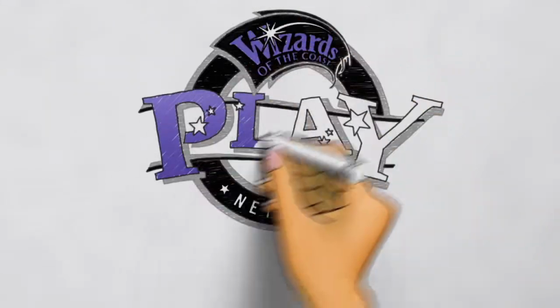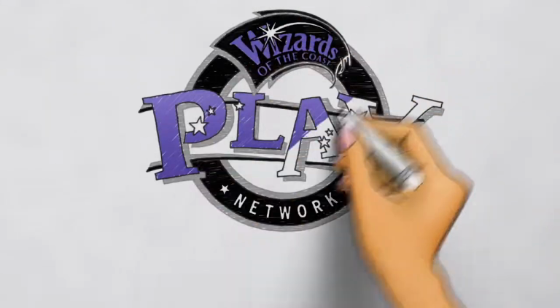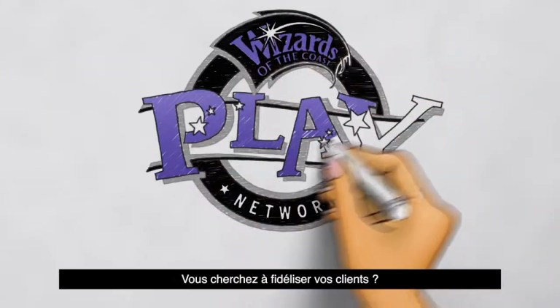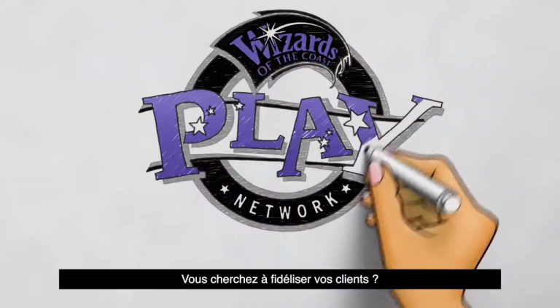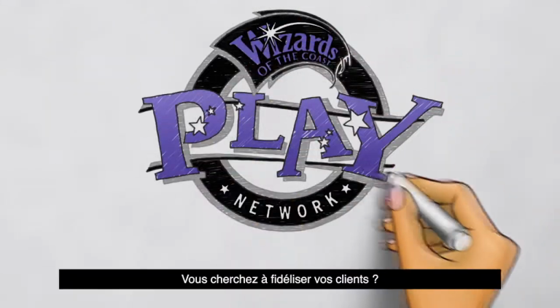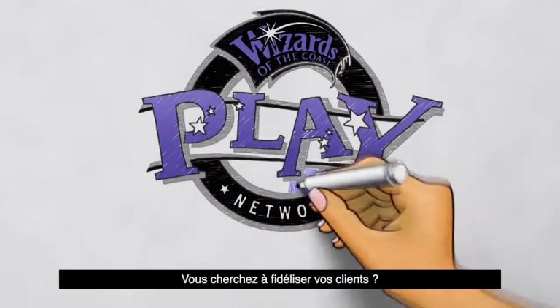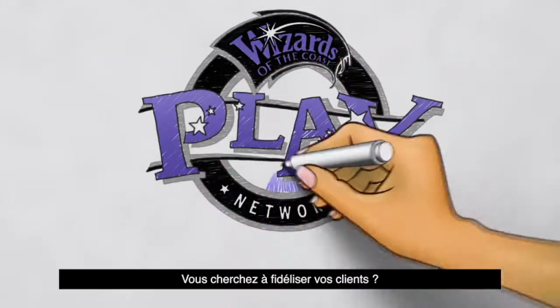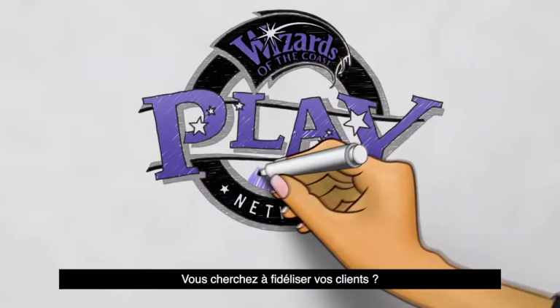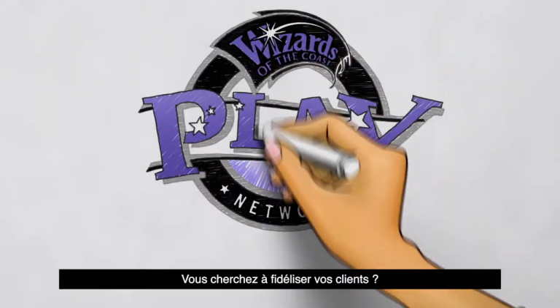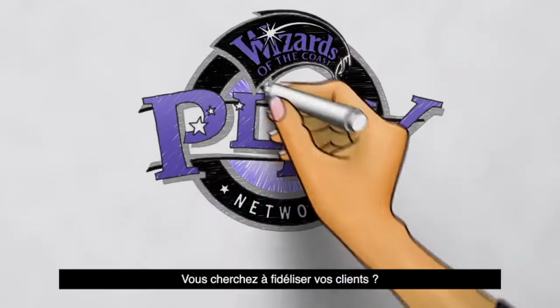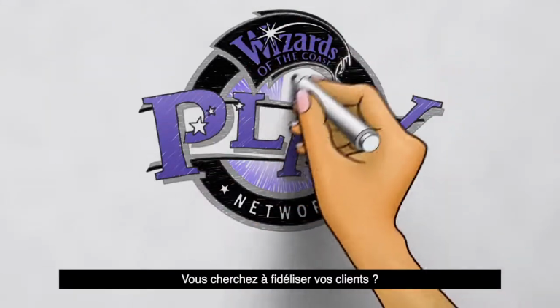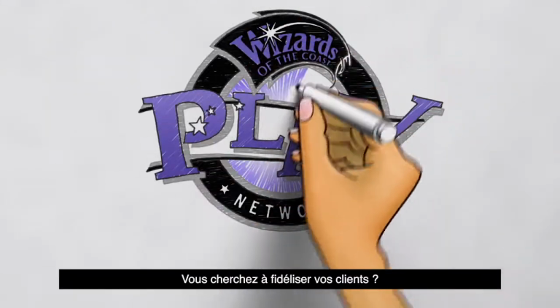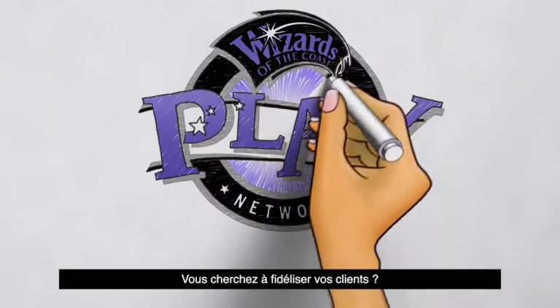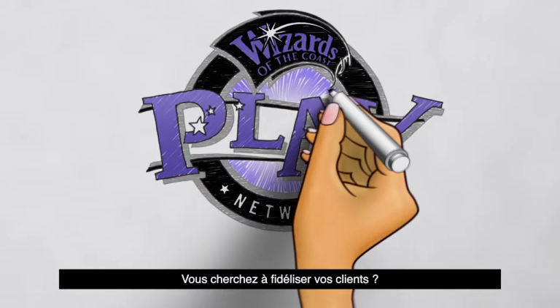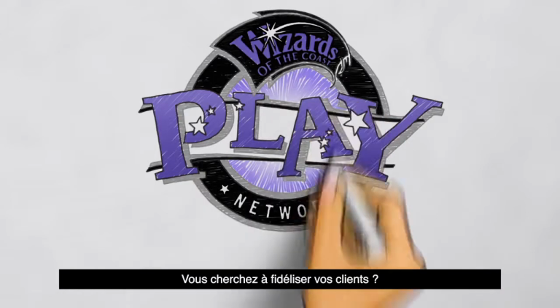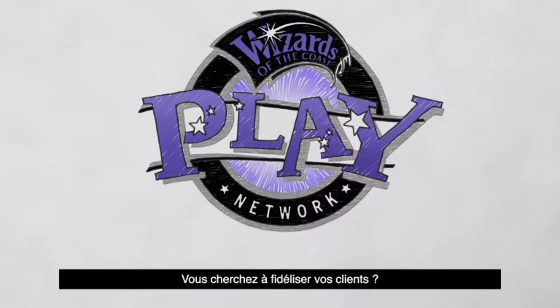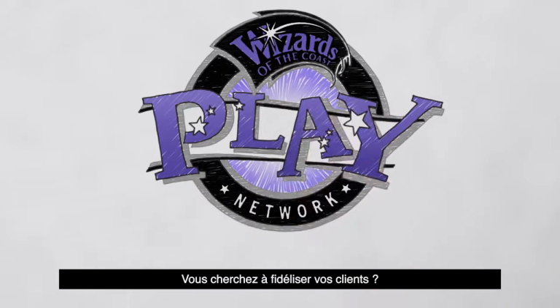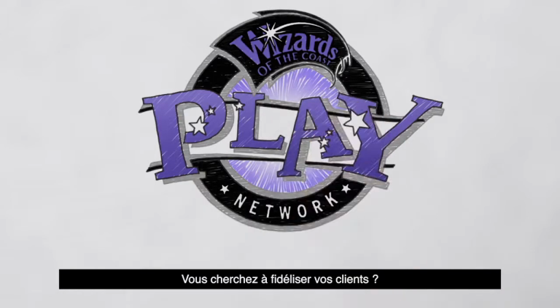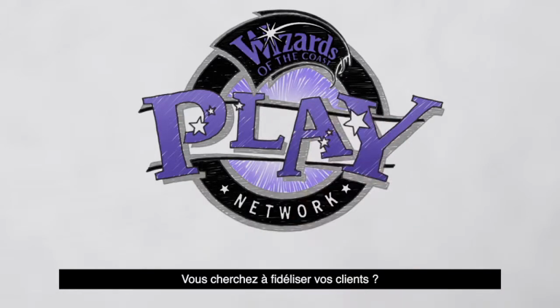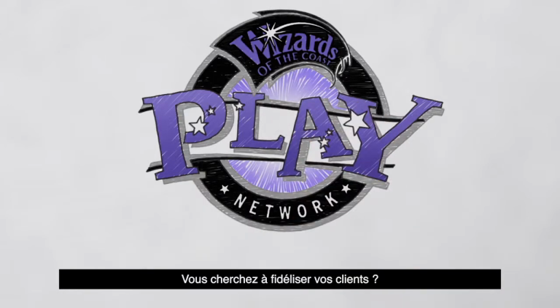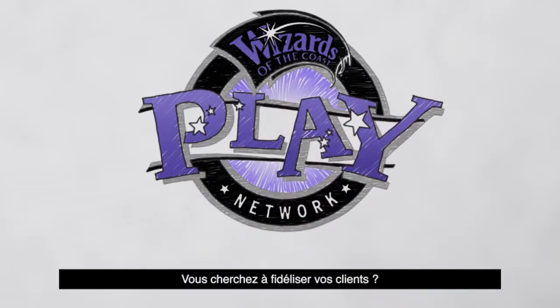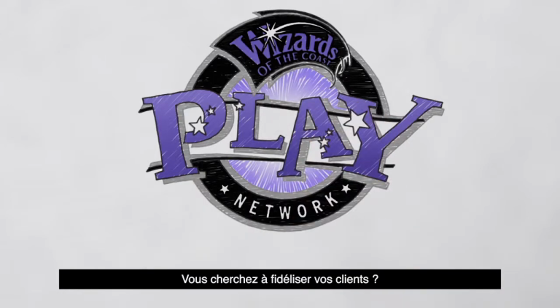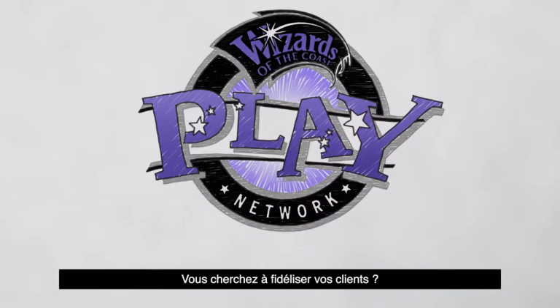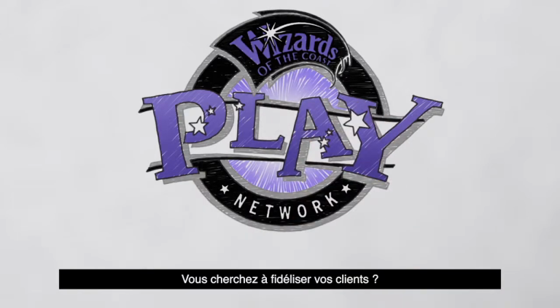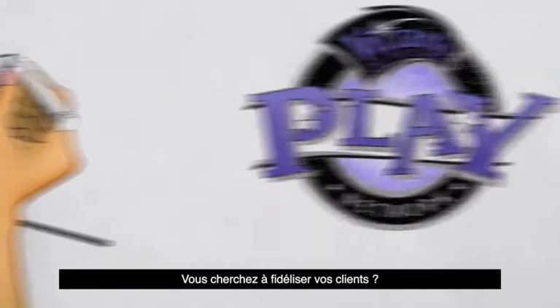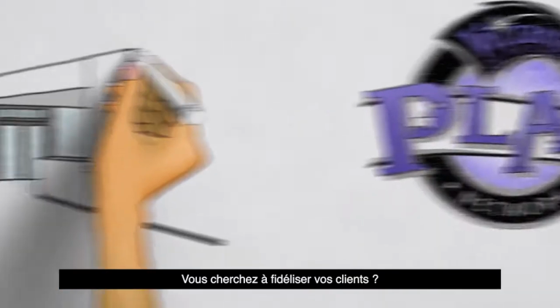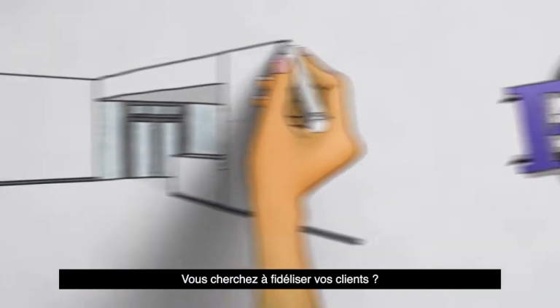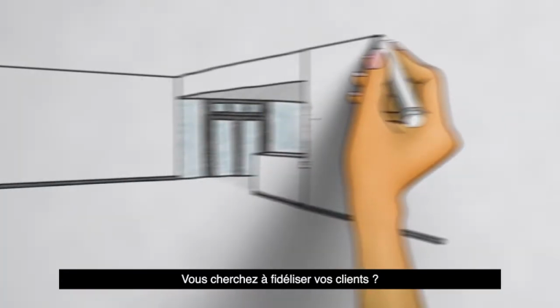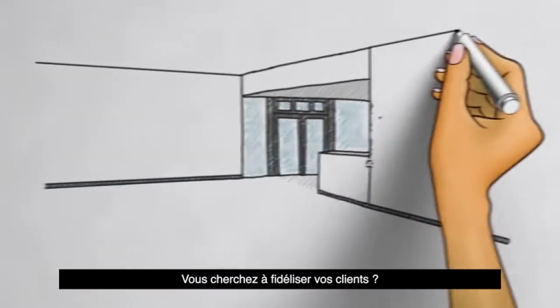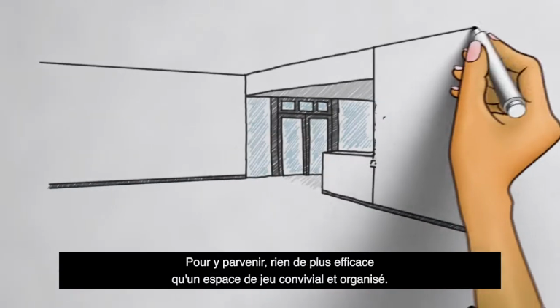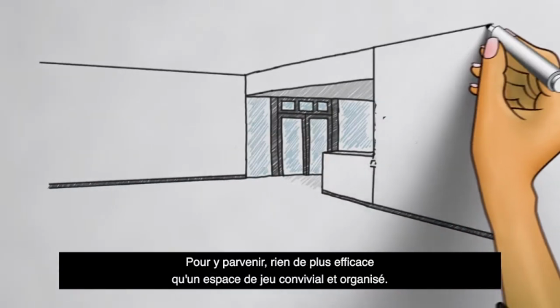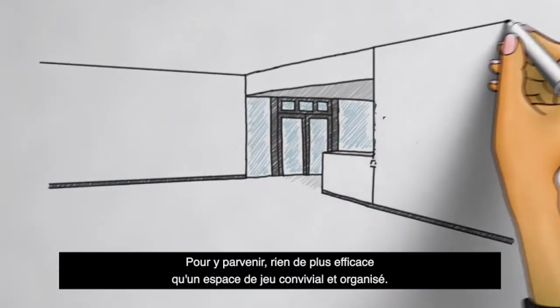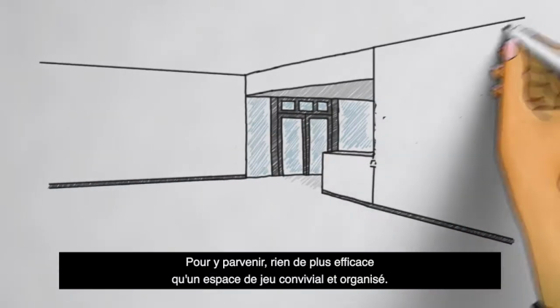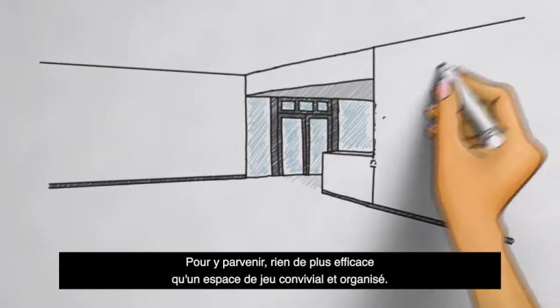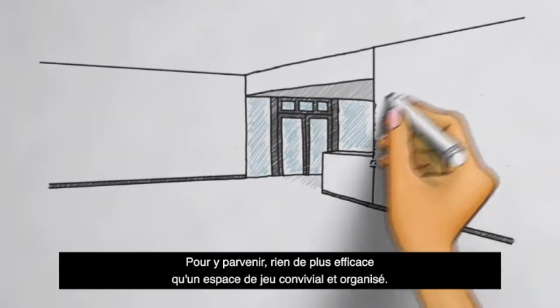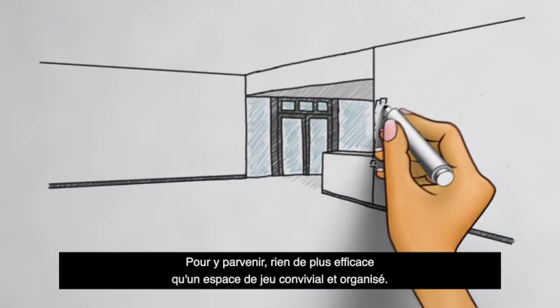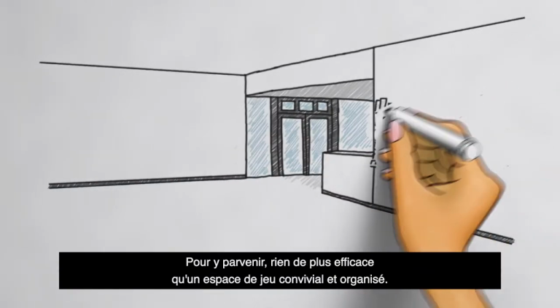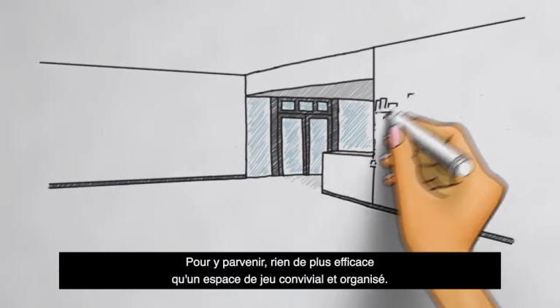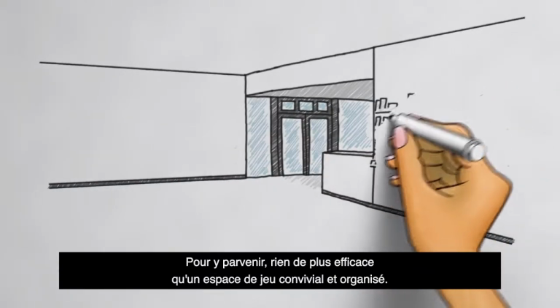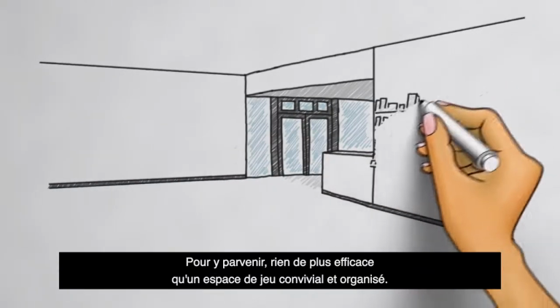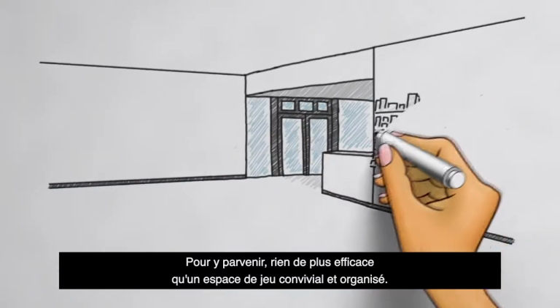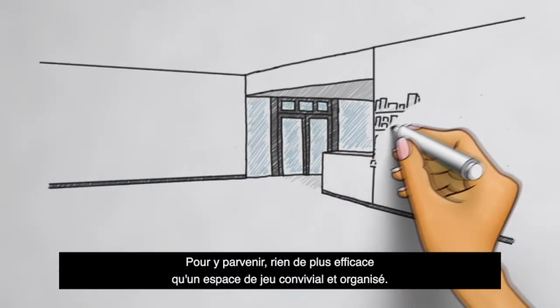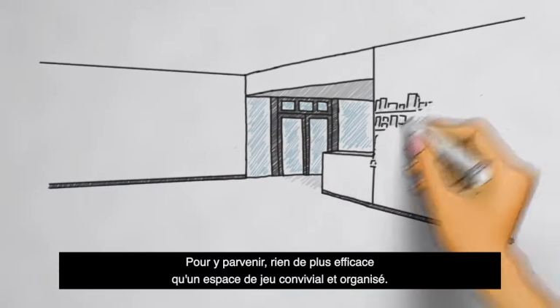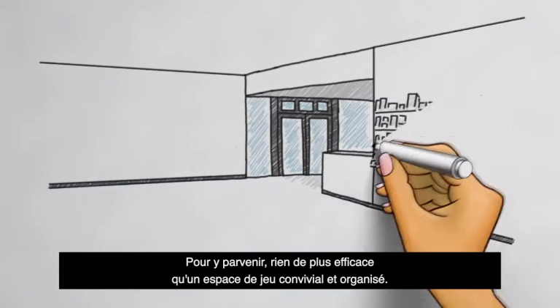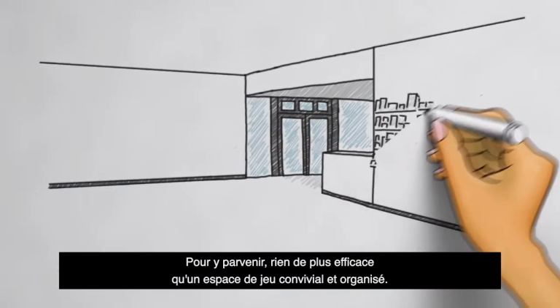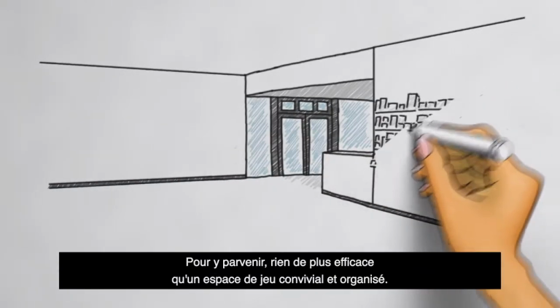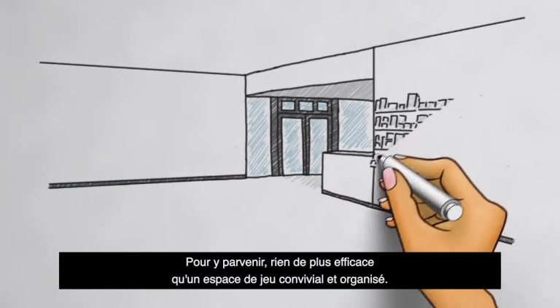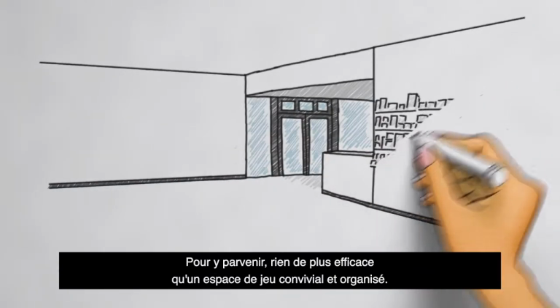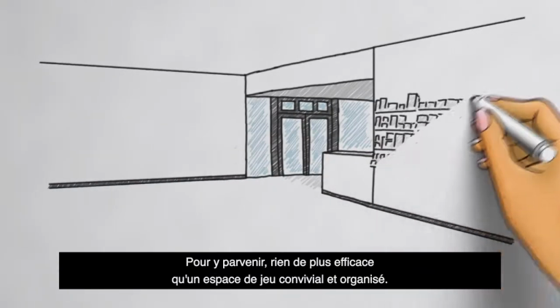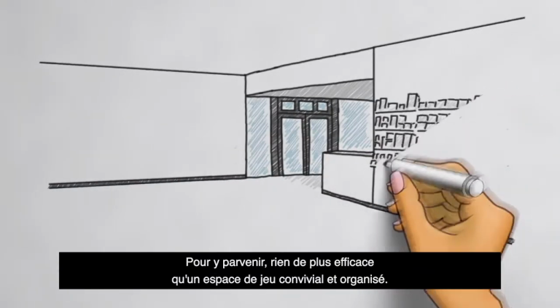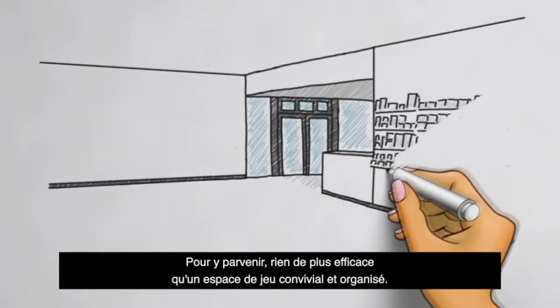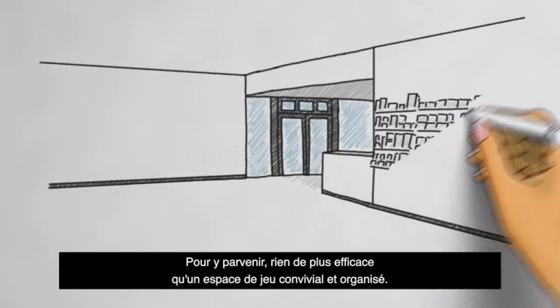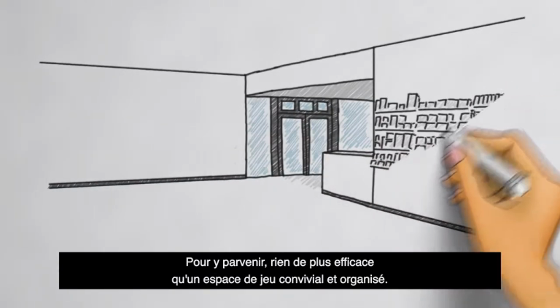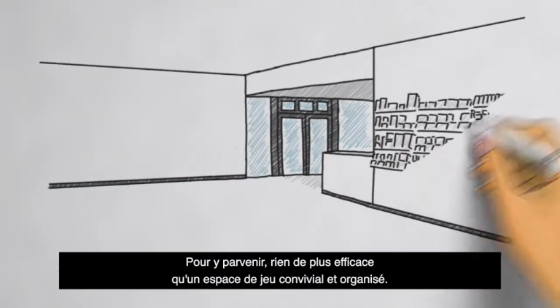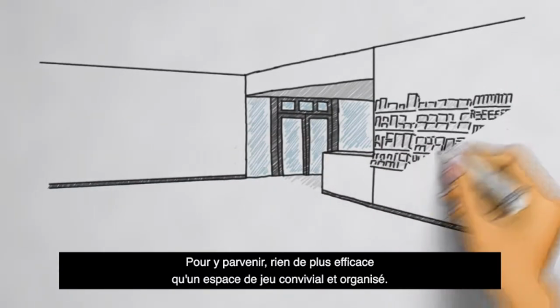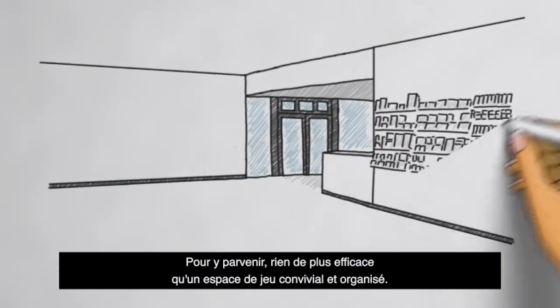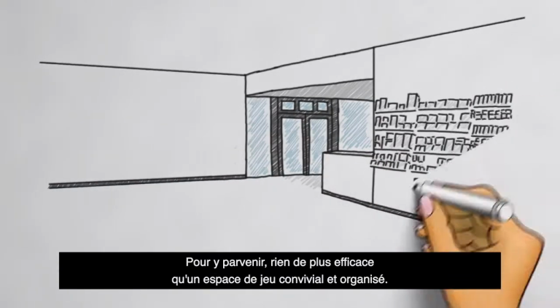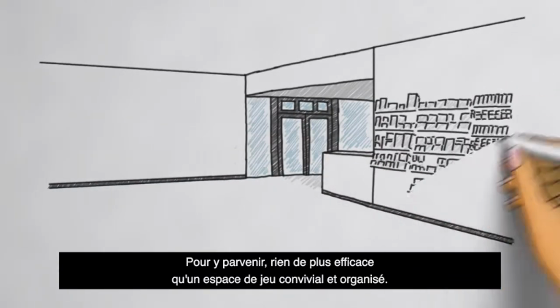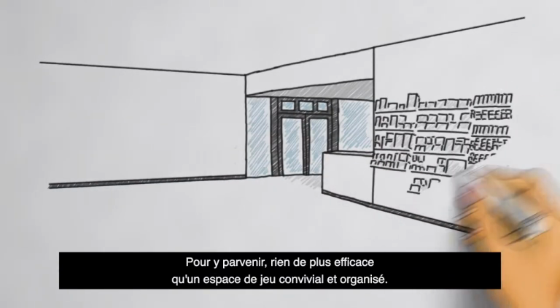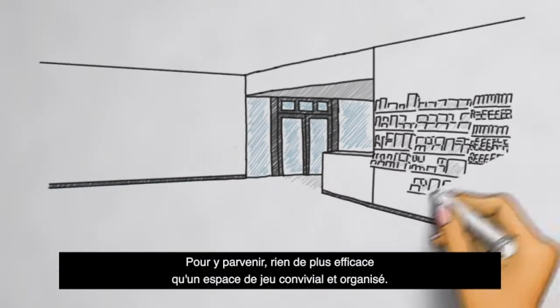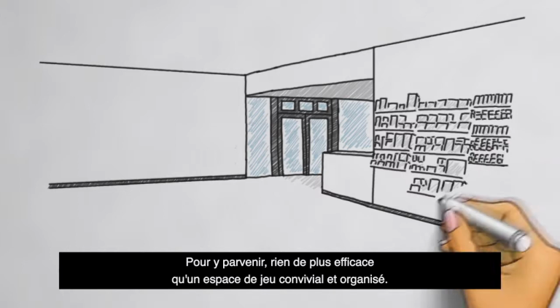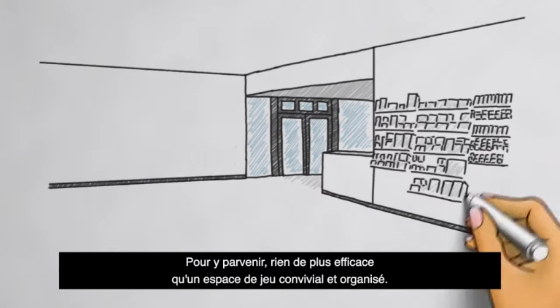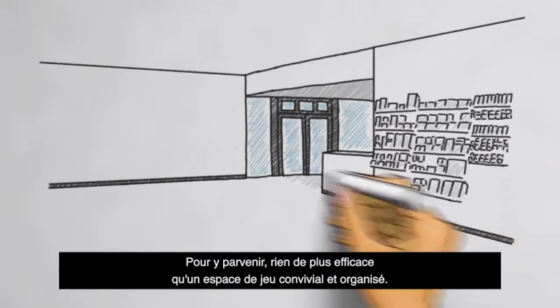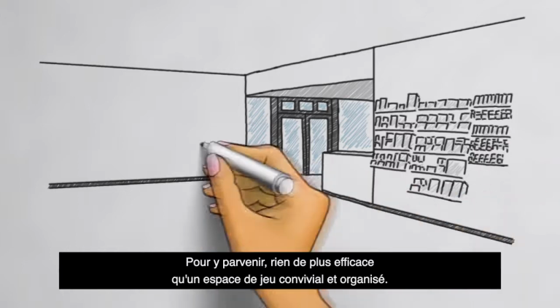Want to keep your customers coming back? It's not difficult to create a more inviting and effective play space.